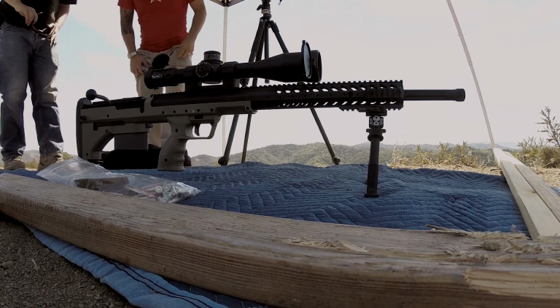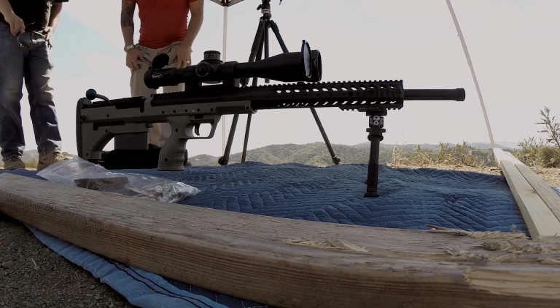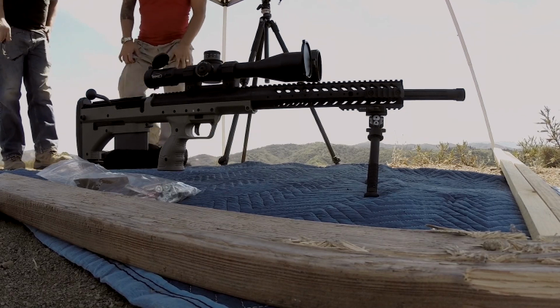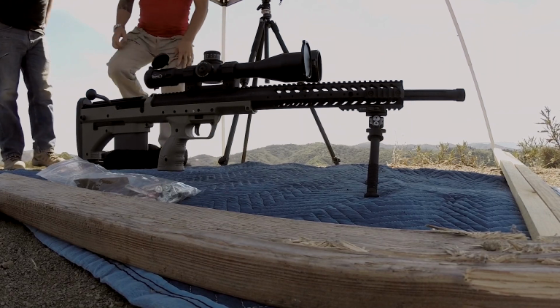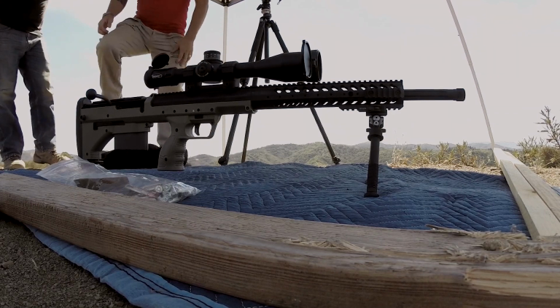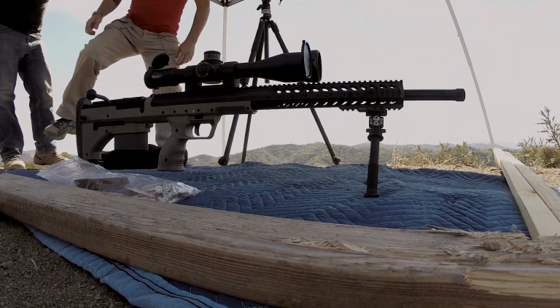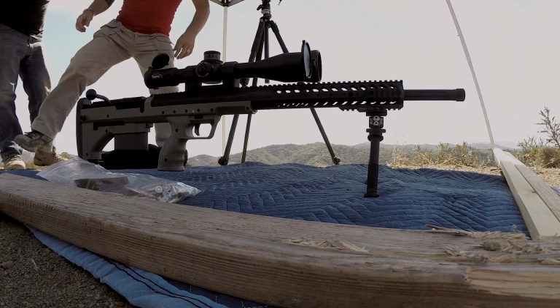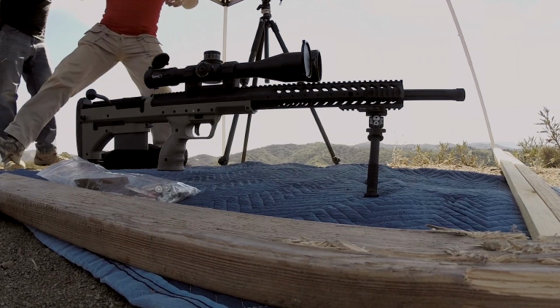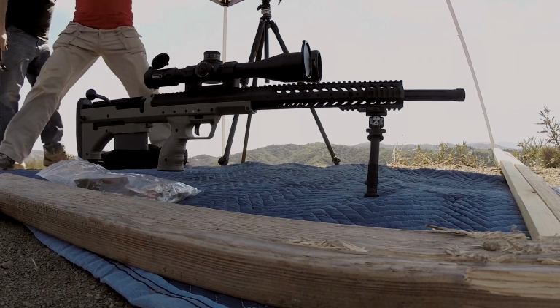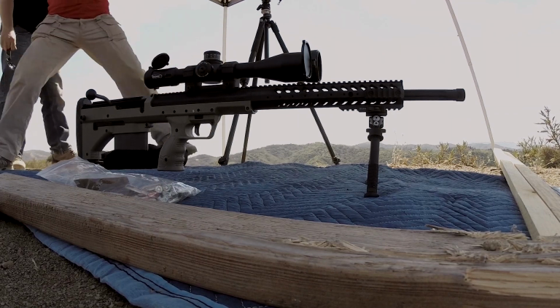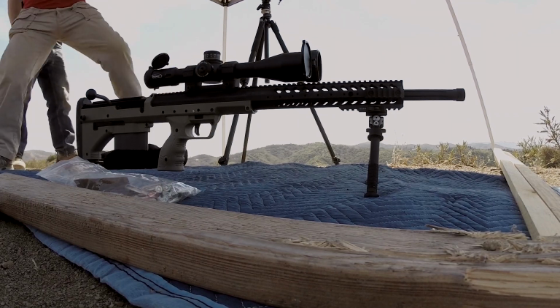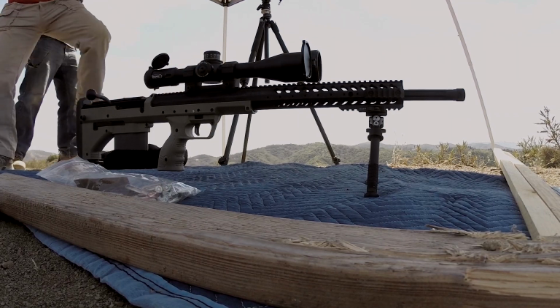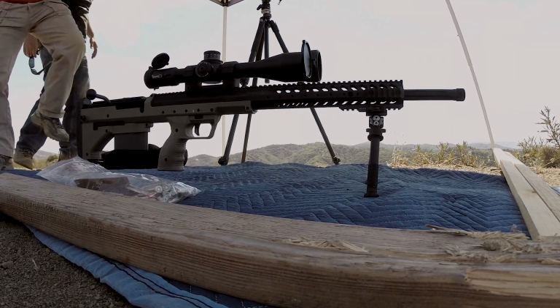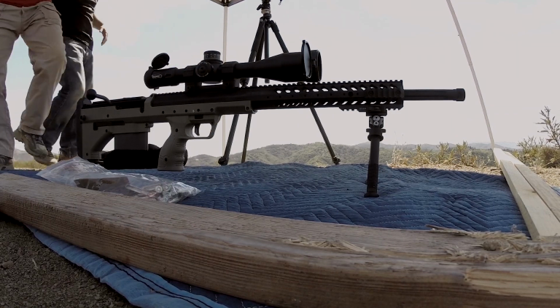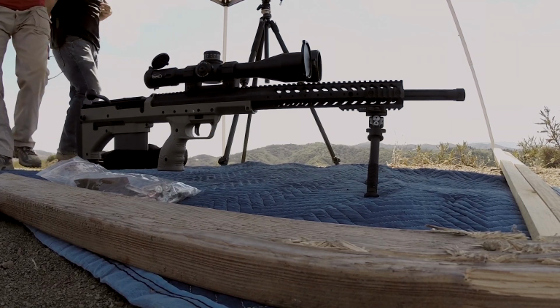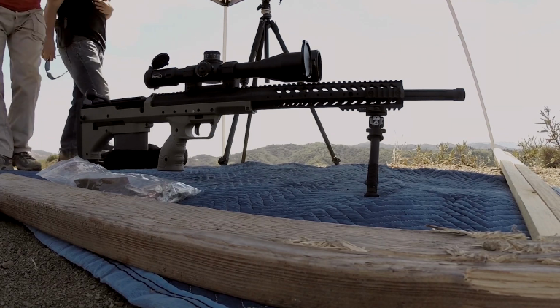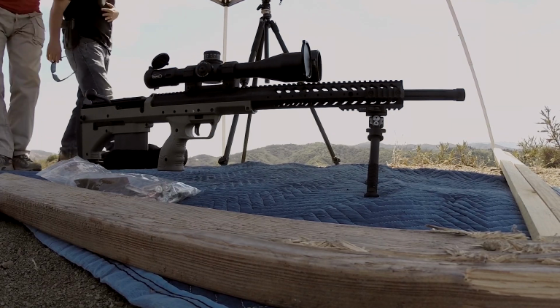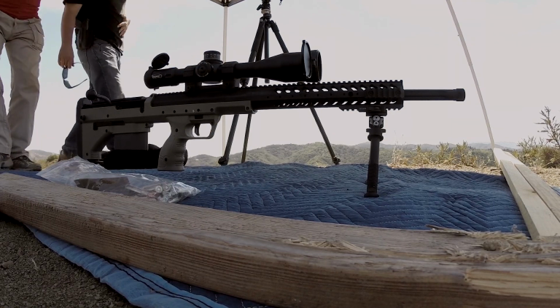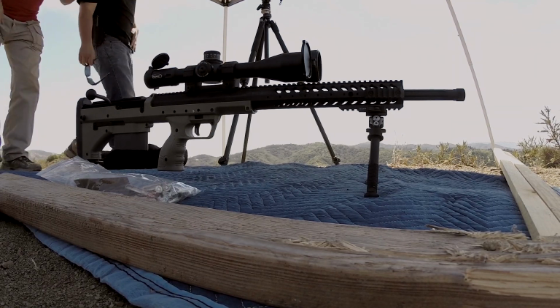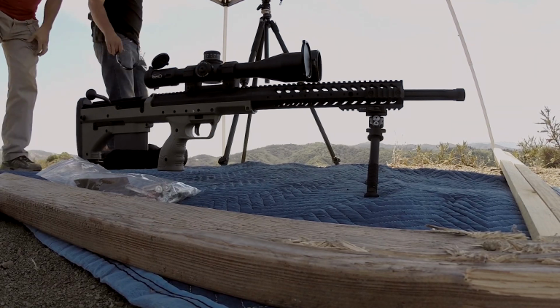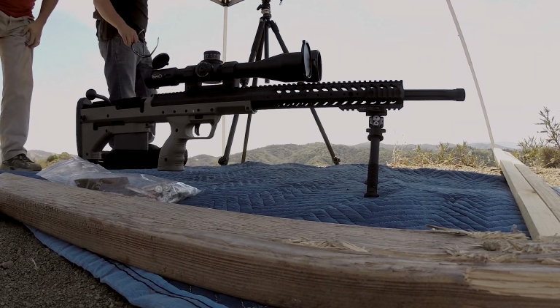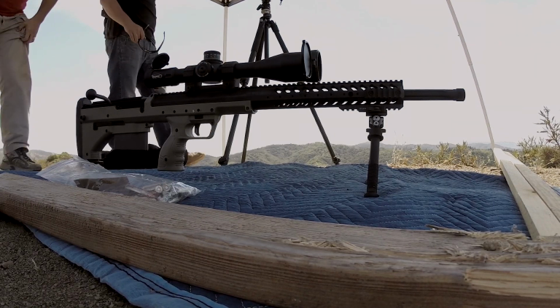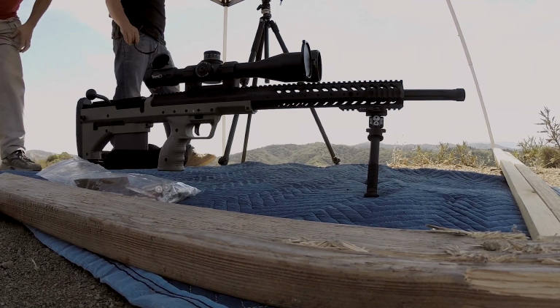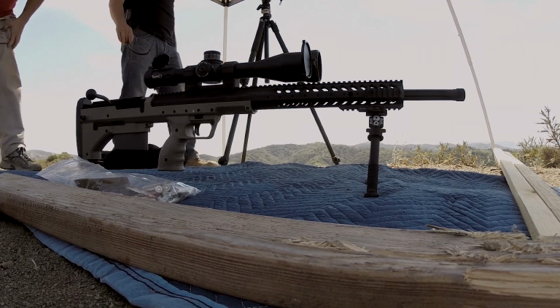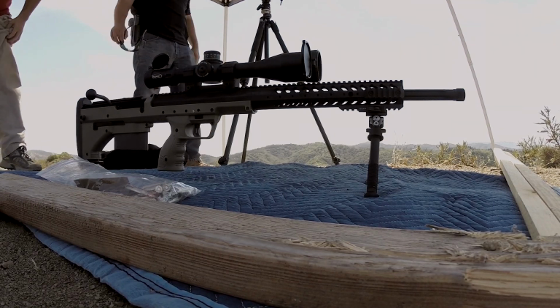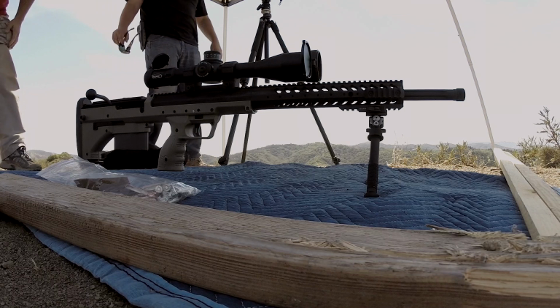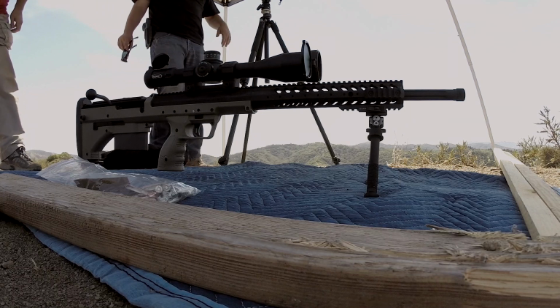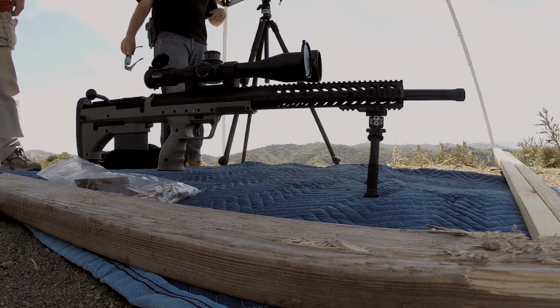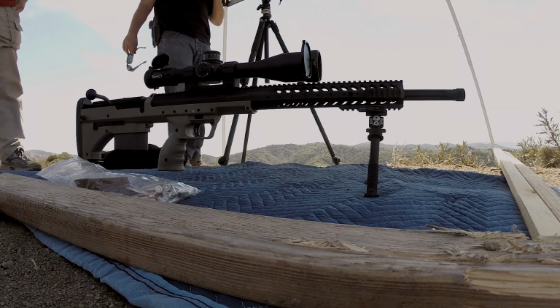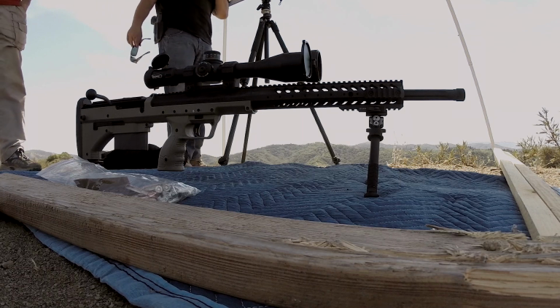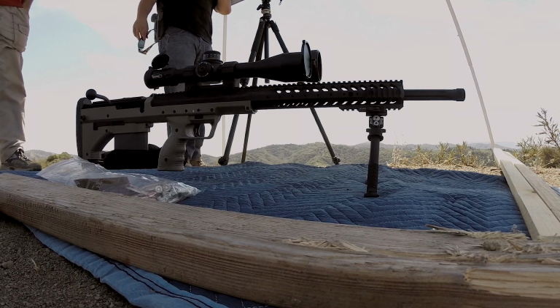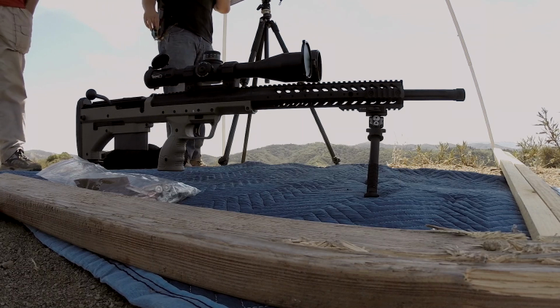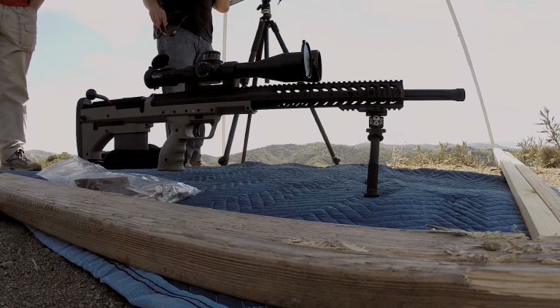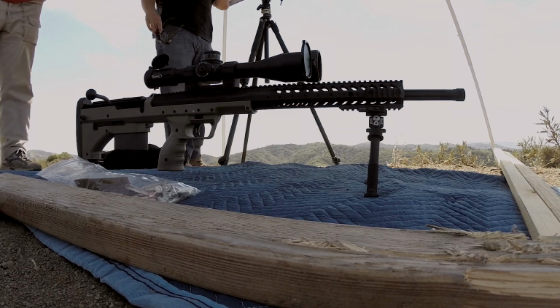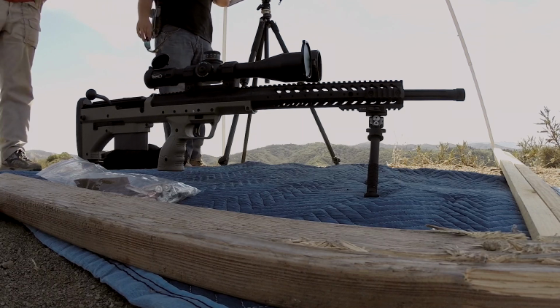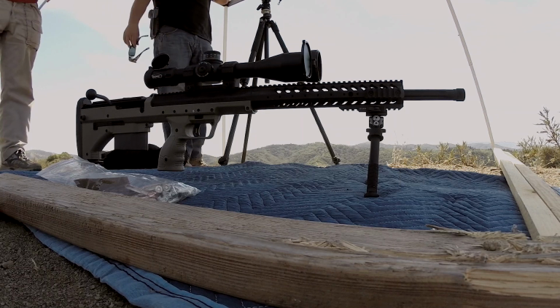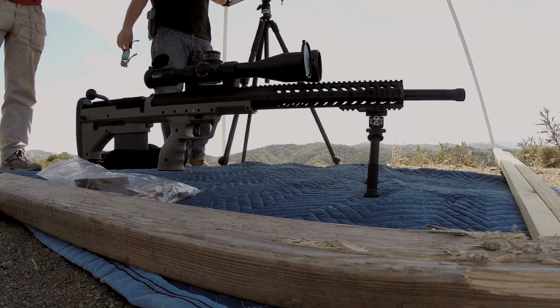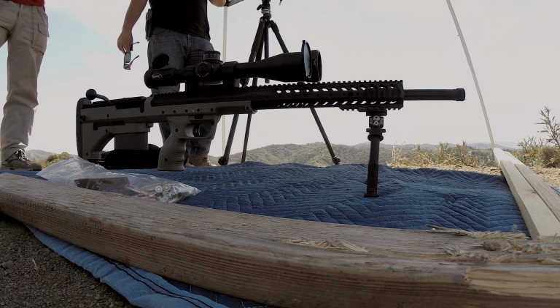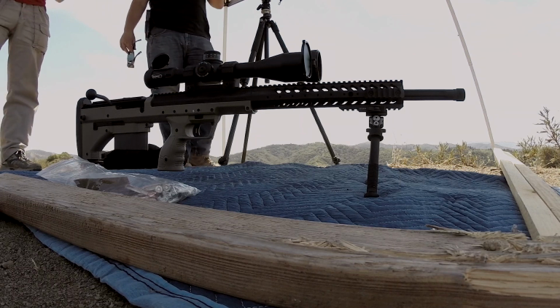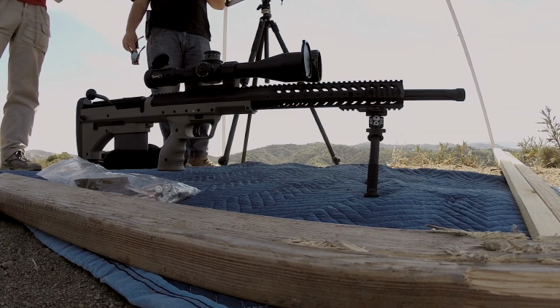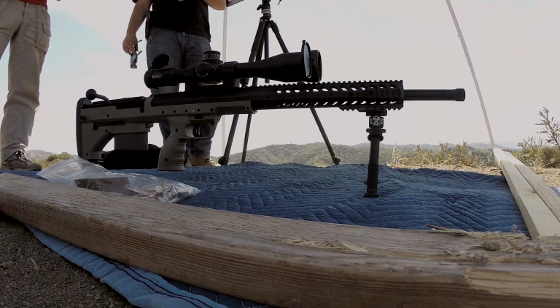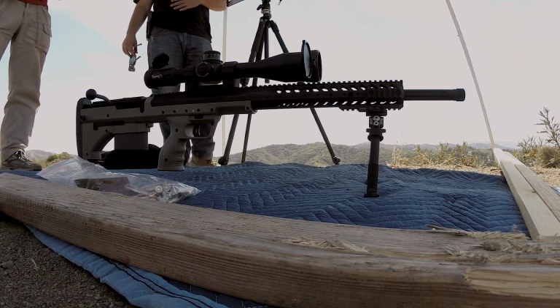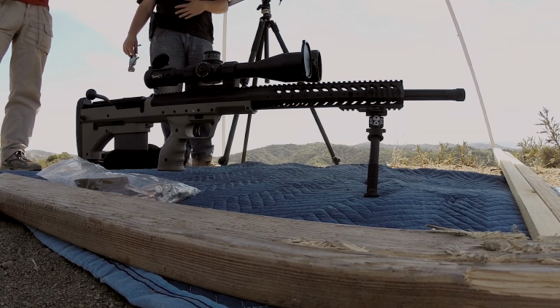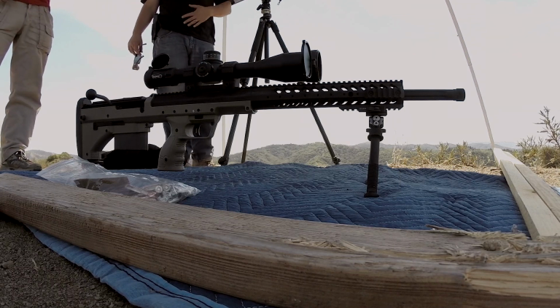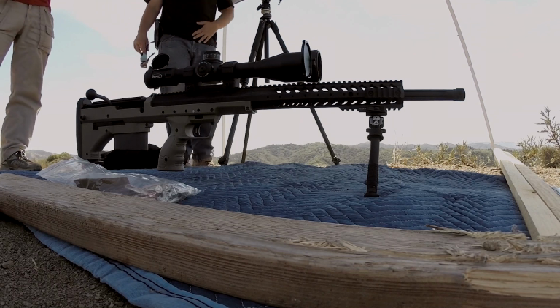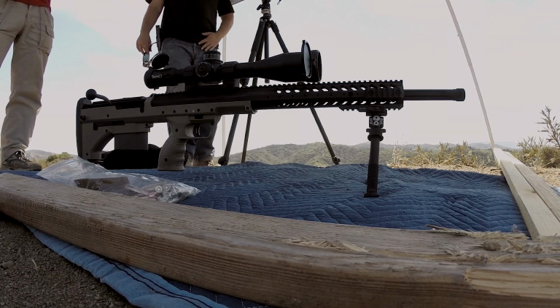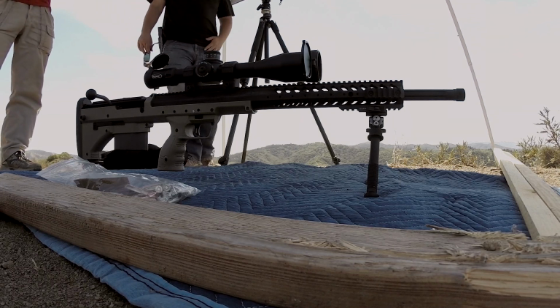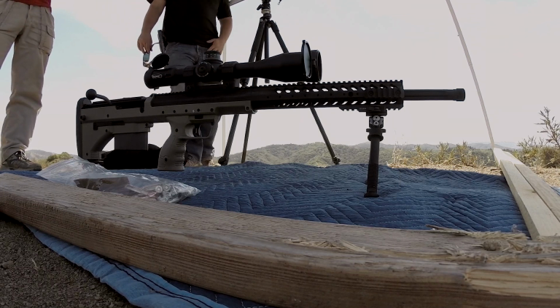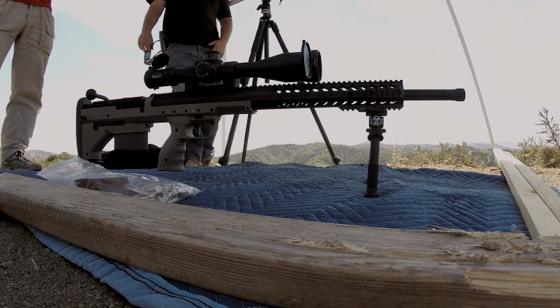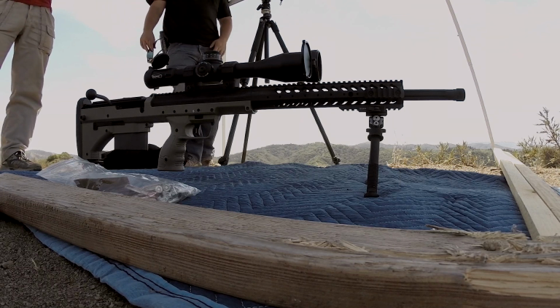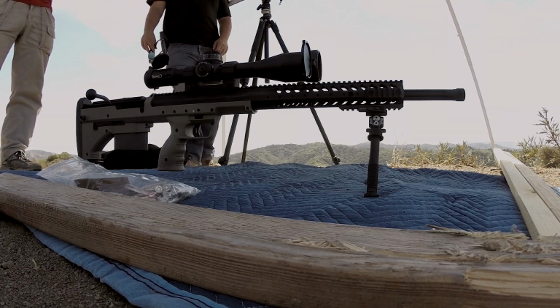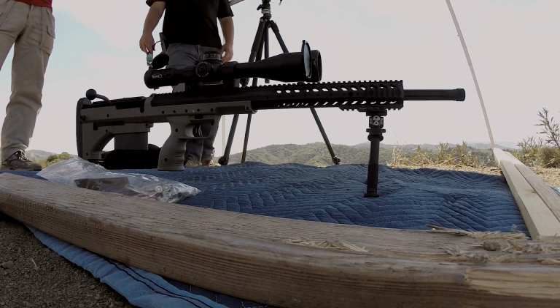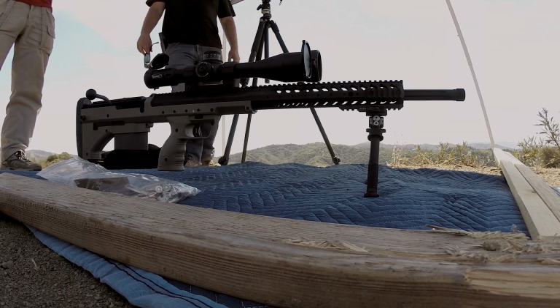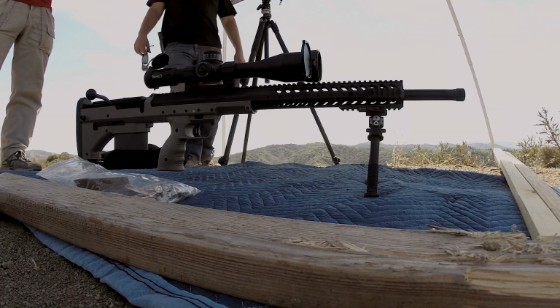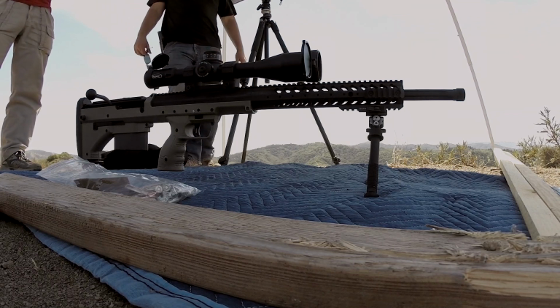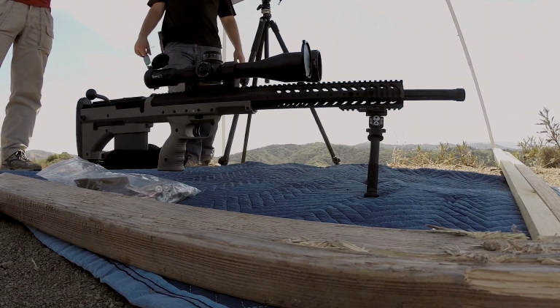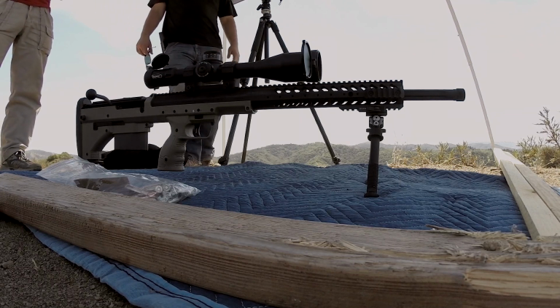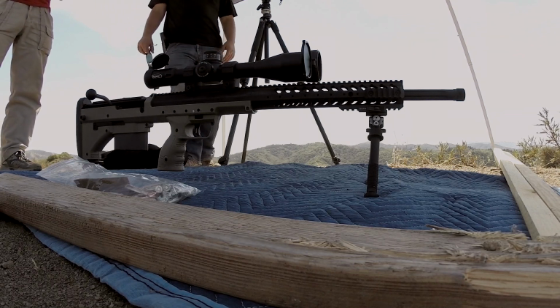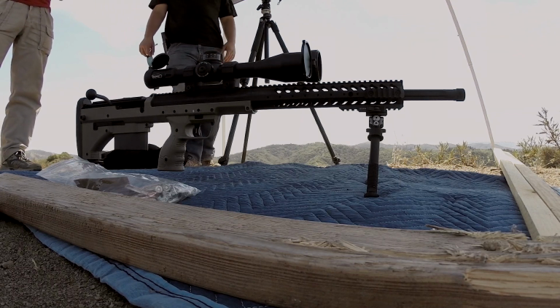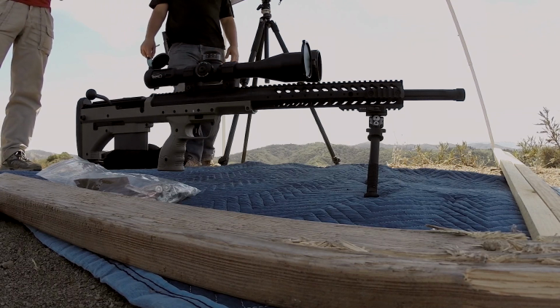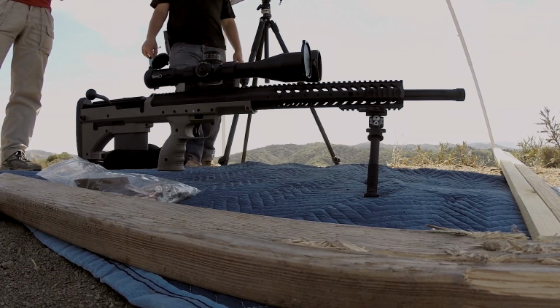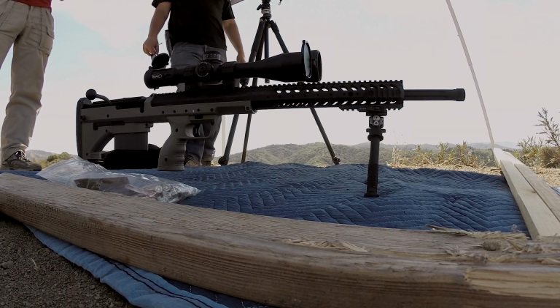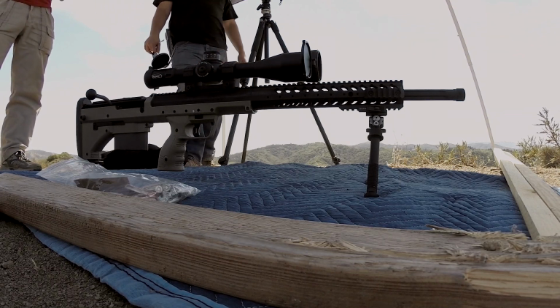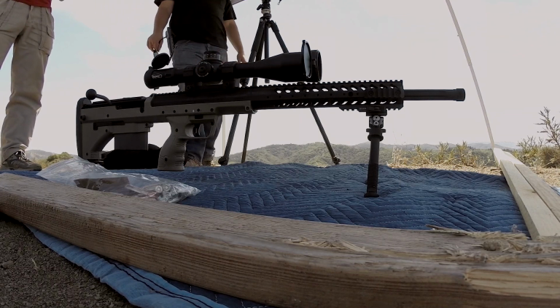Thanks, man. We're gonna try the Remington. That's a 140 load. It's a hunting load, but we'll see how it does.